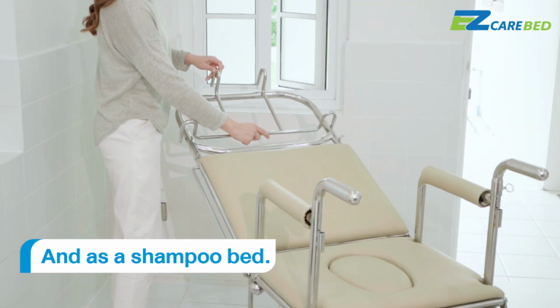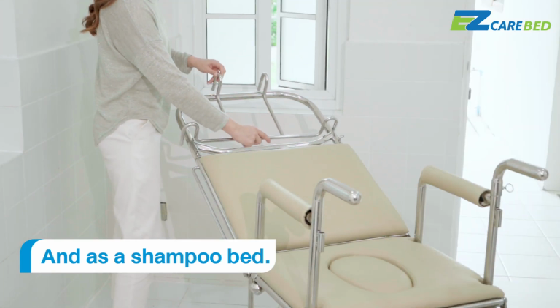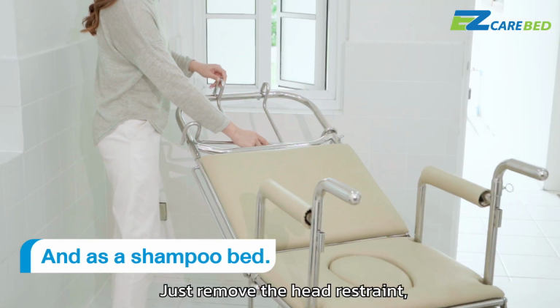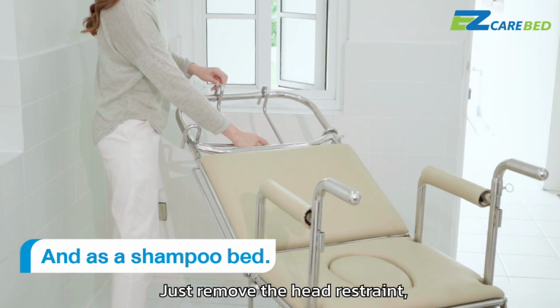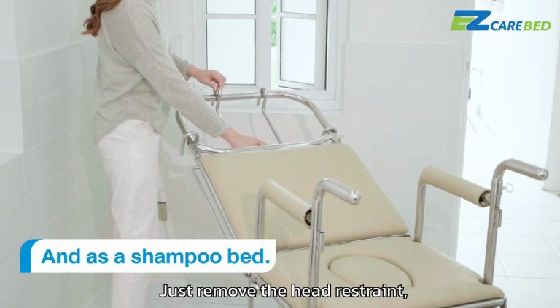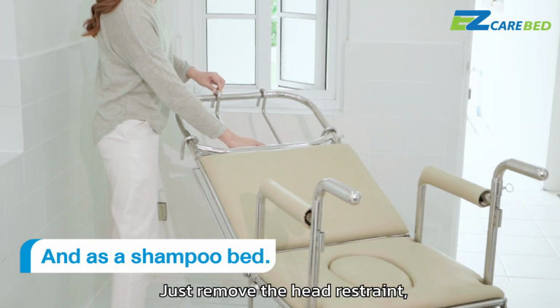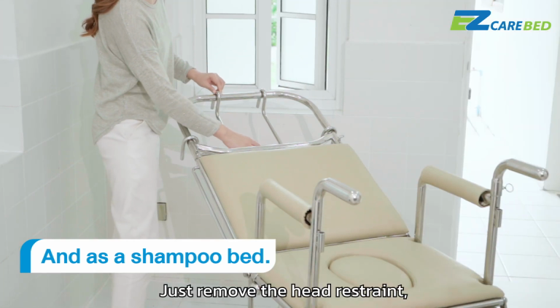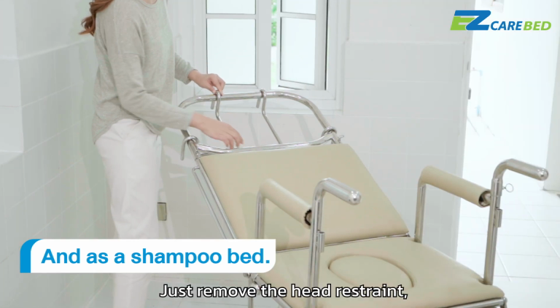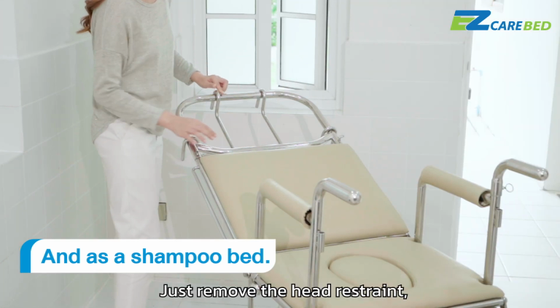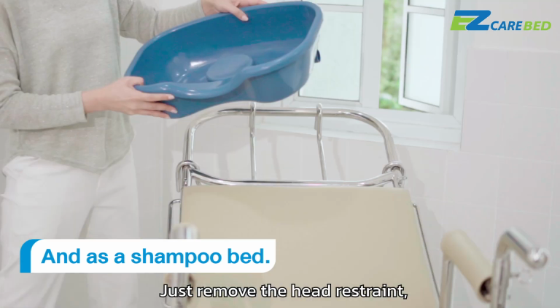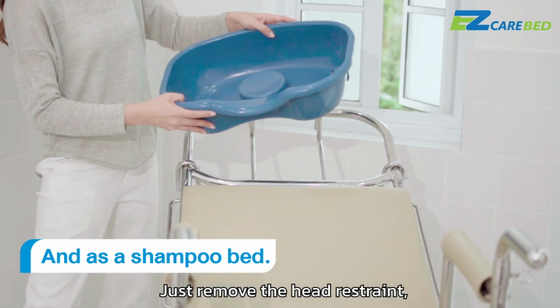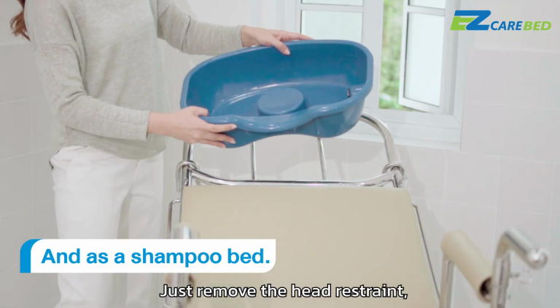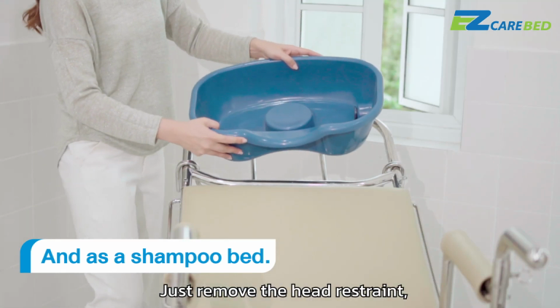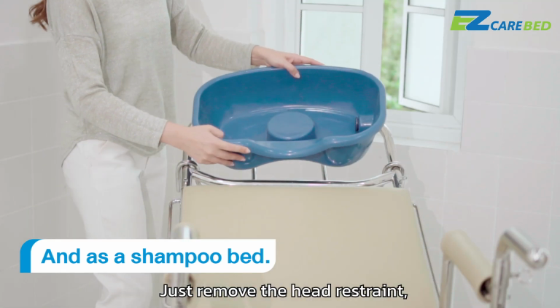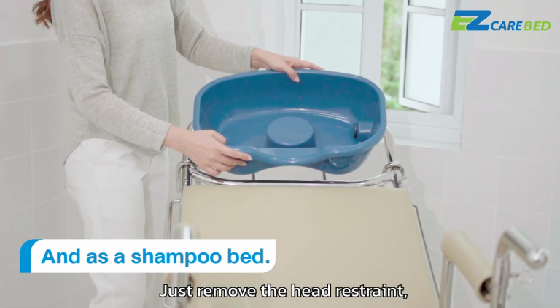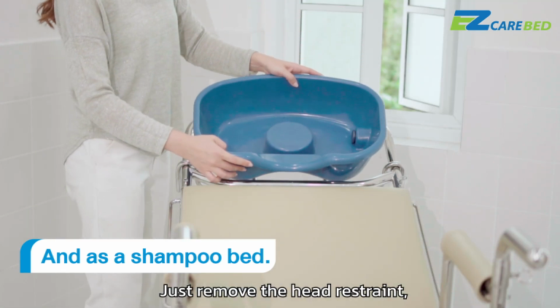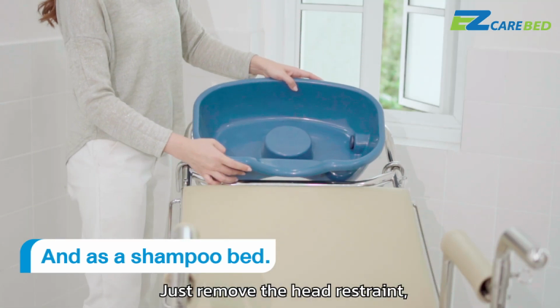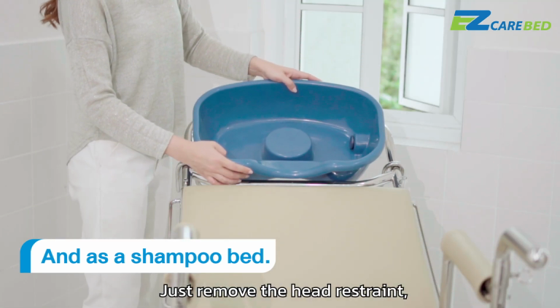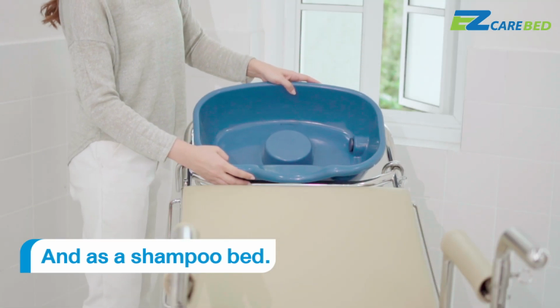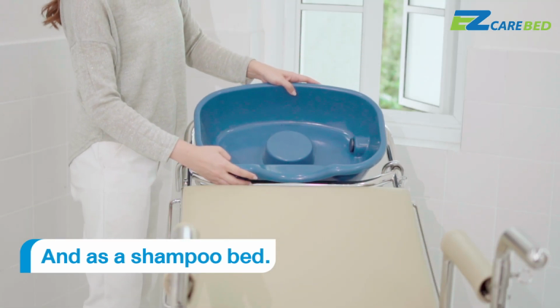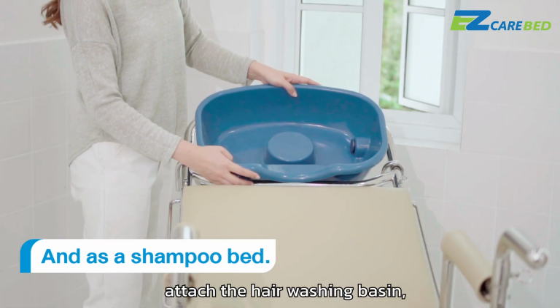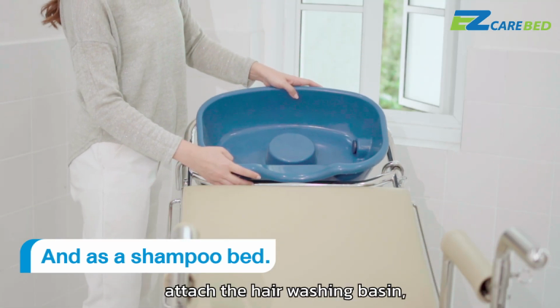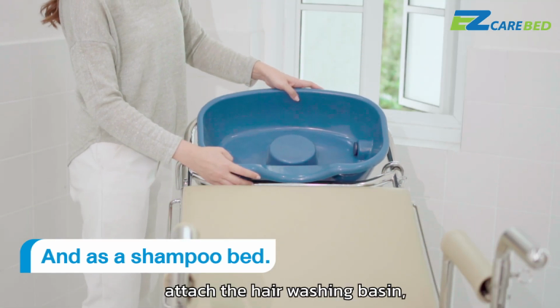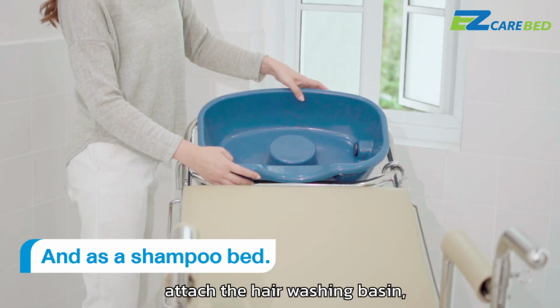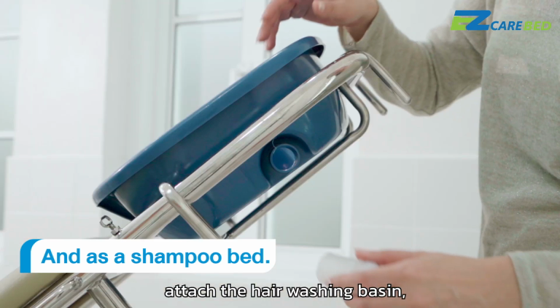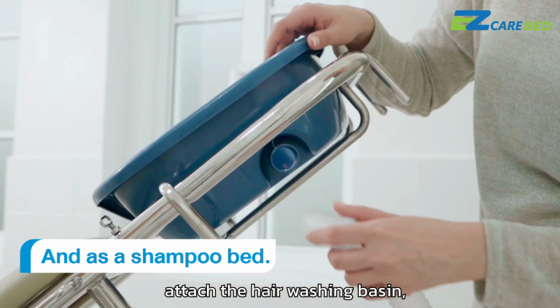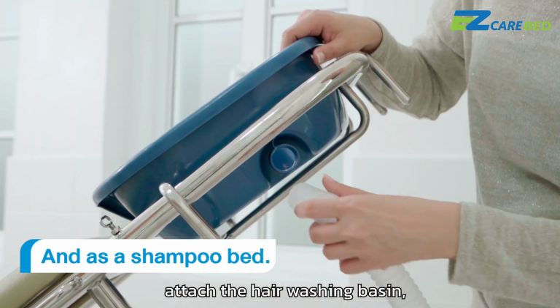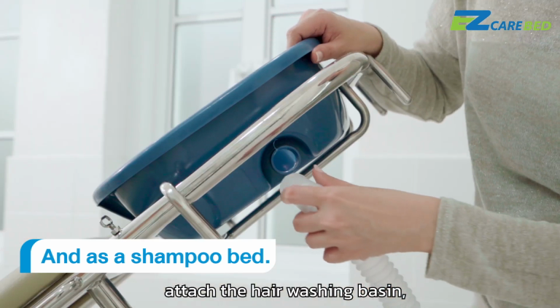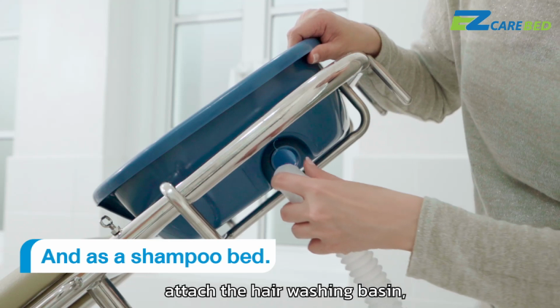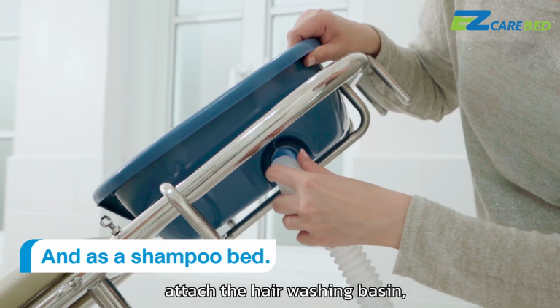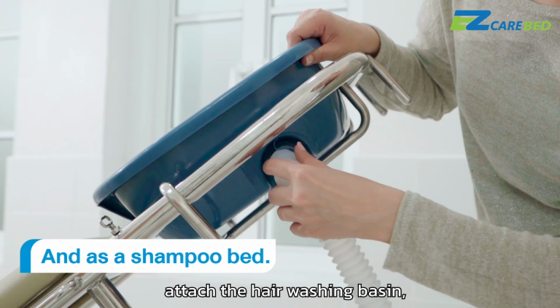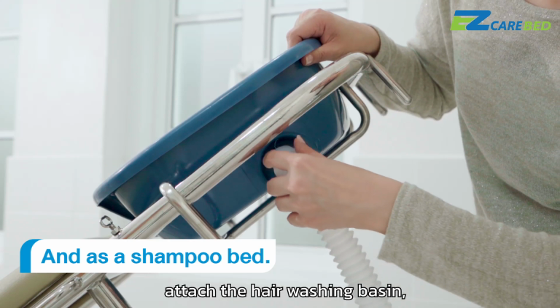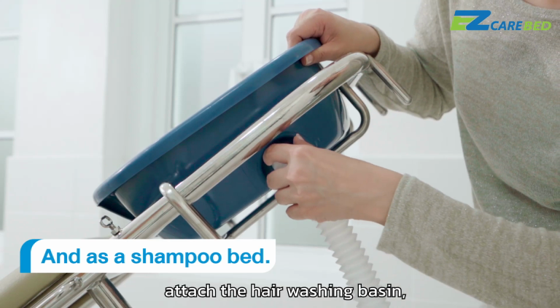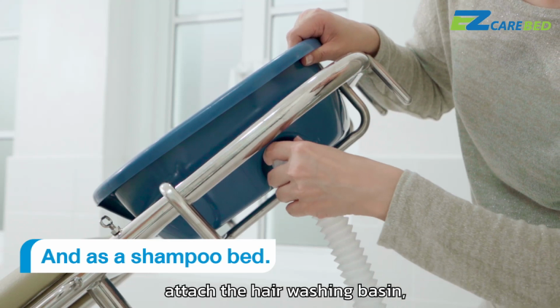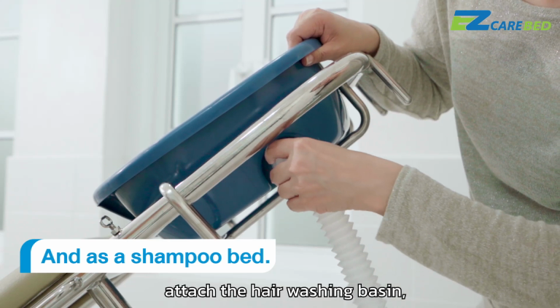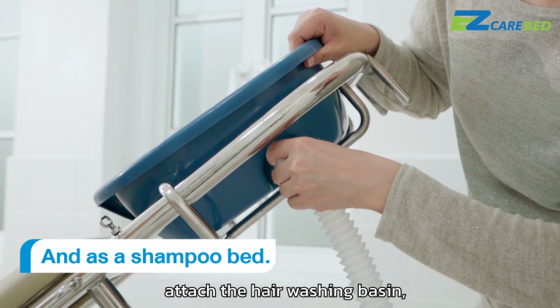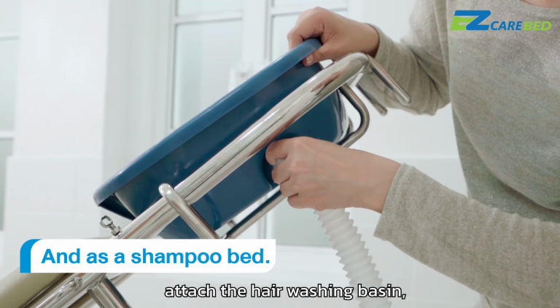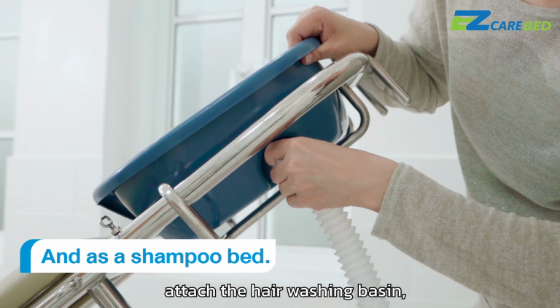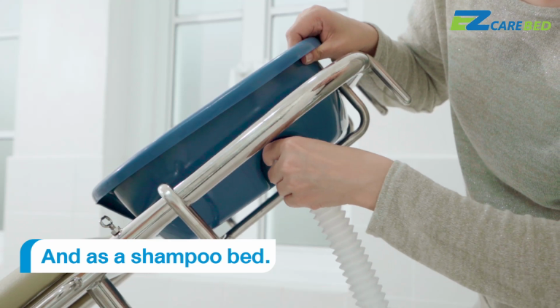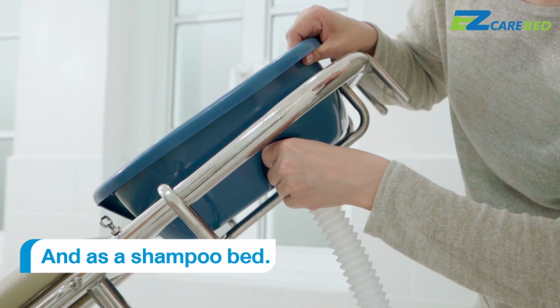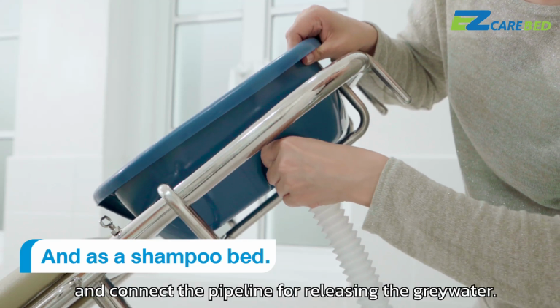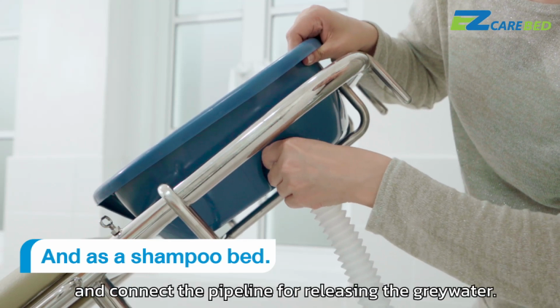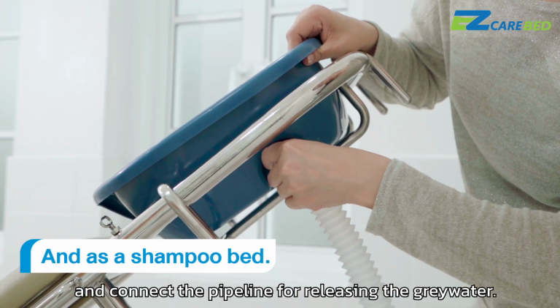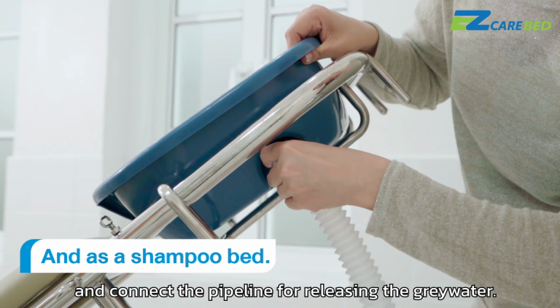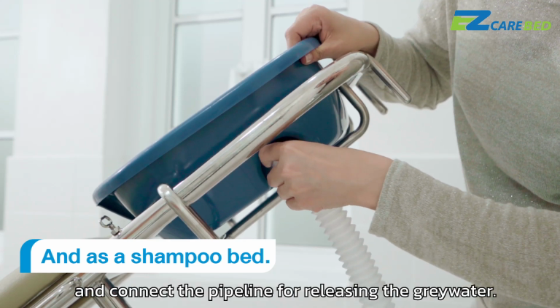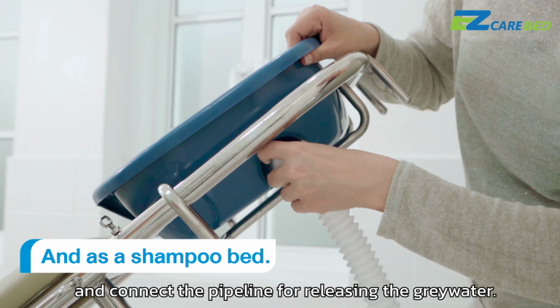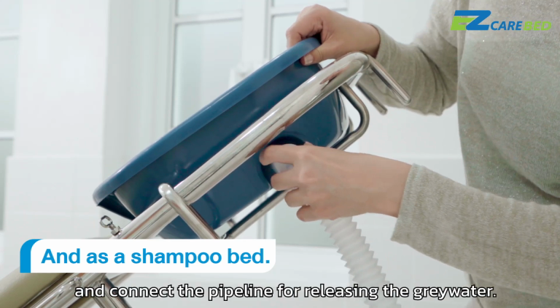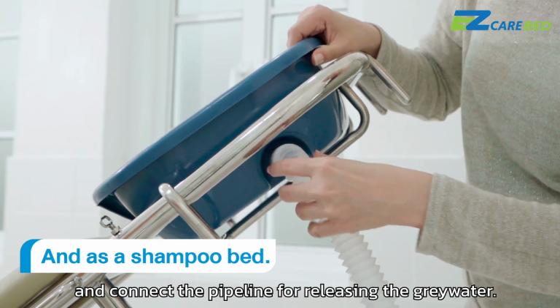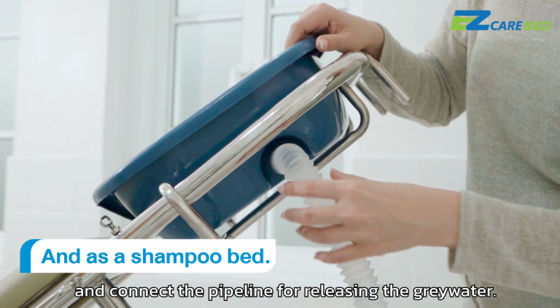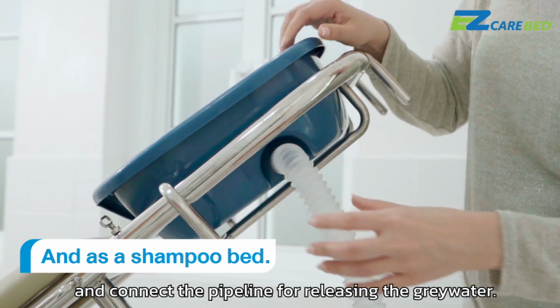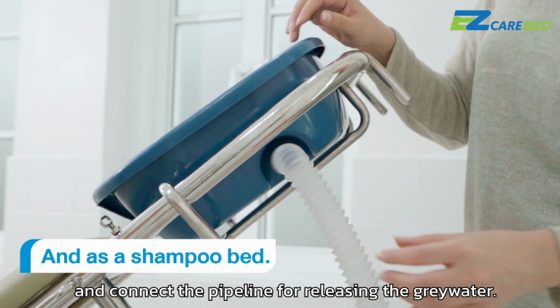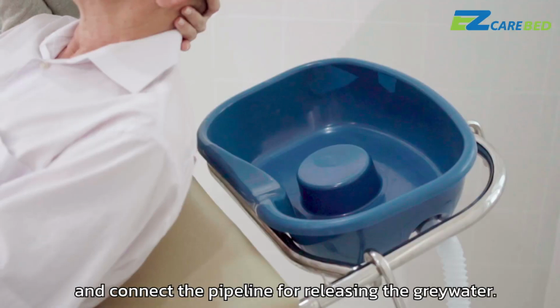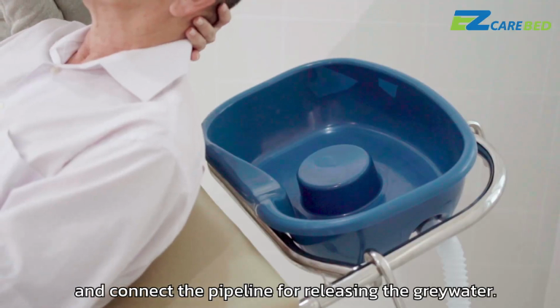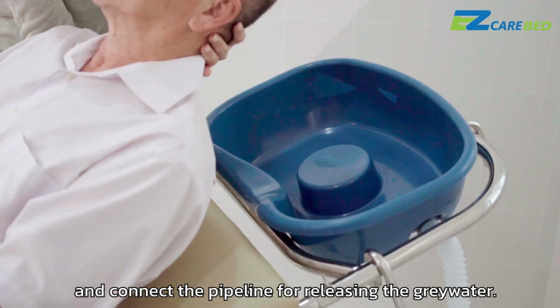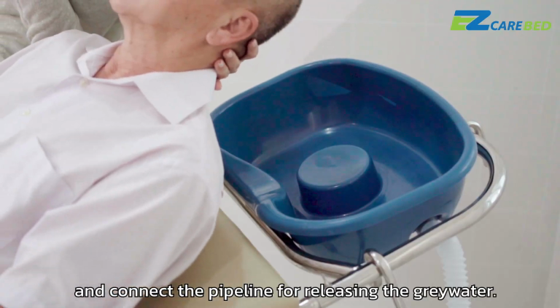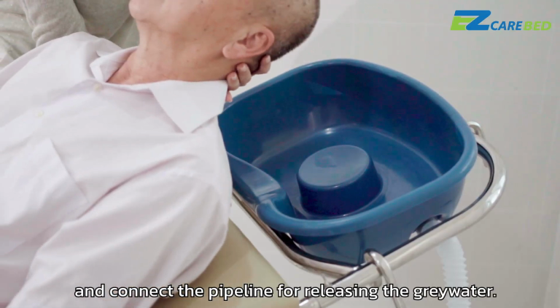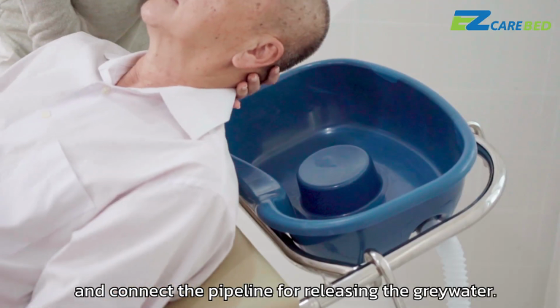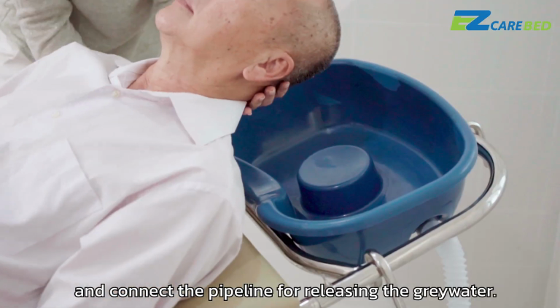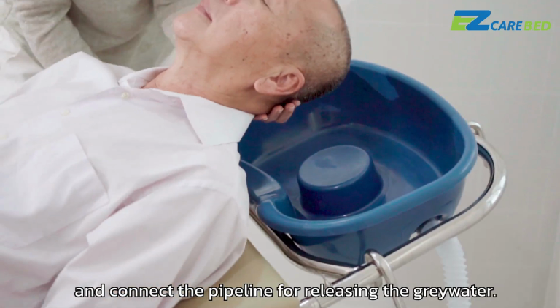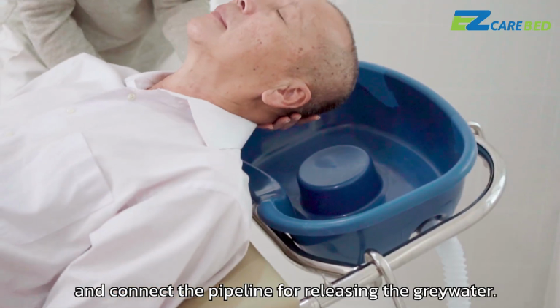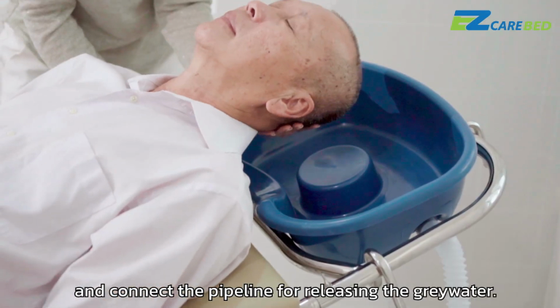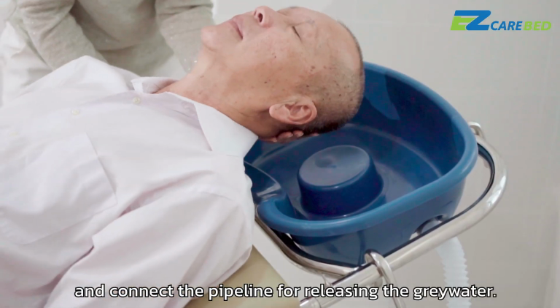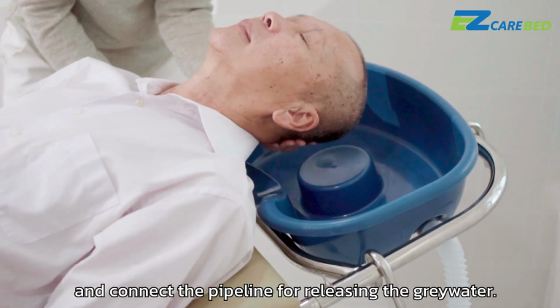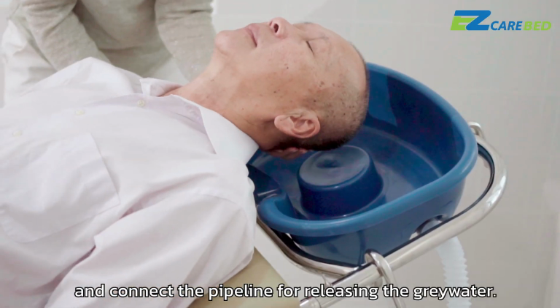Just remove the head restraint, attach the hair washing basin, and connect the pipeline for releasing the grey water.